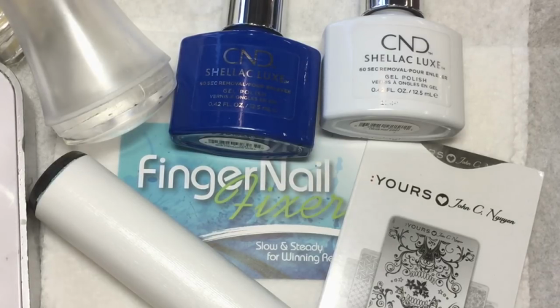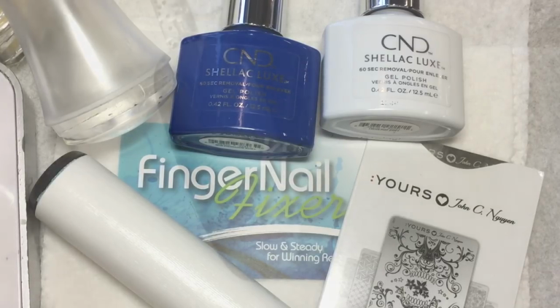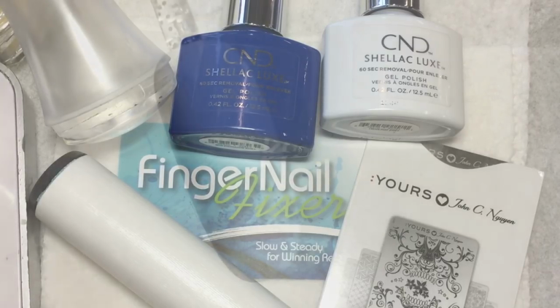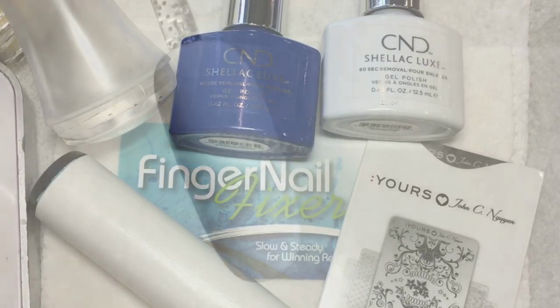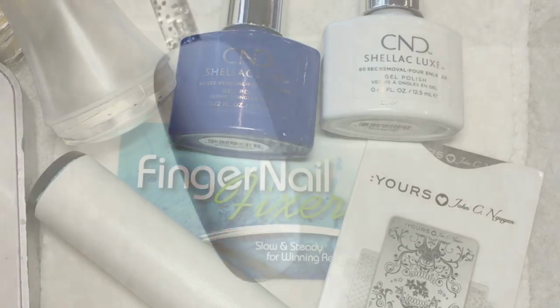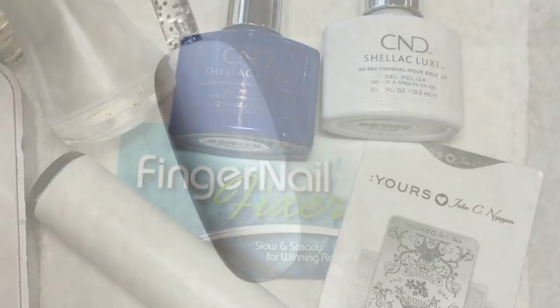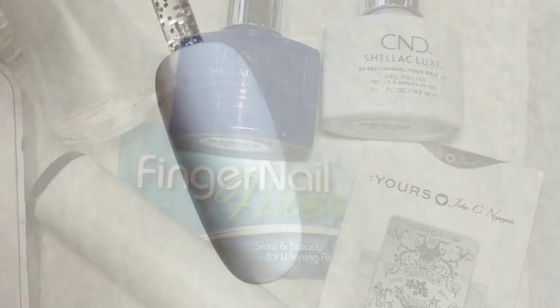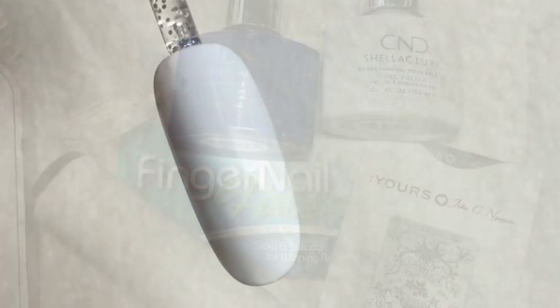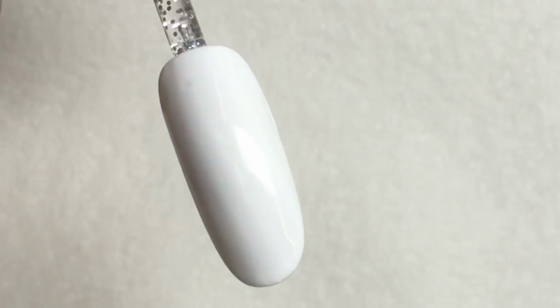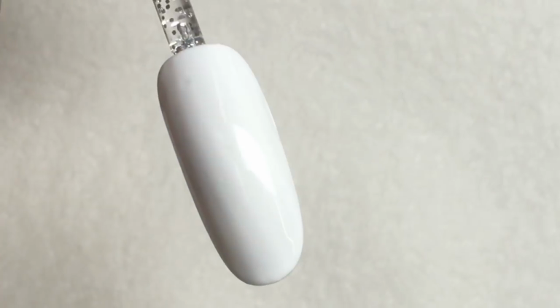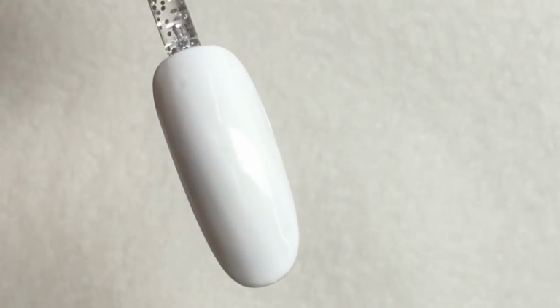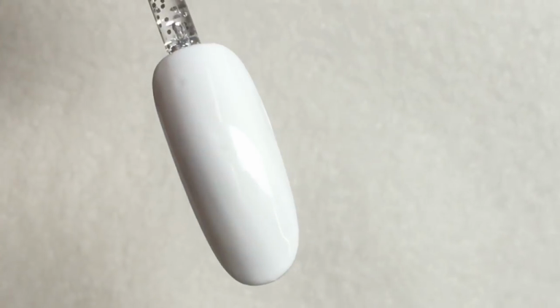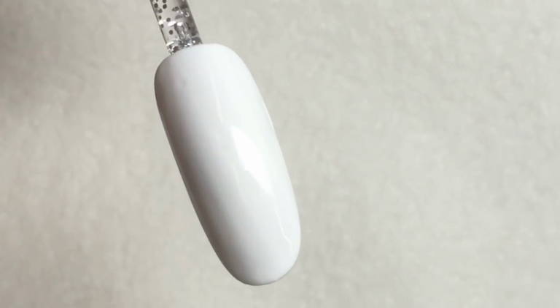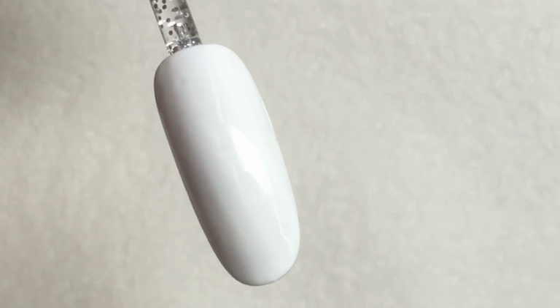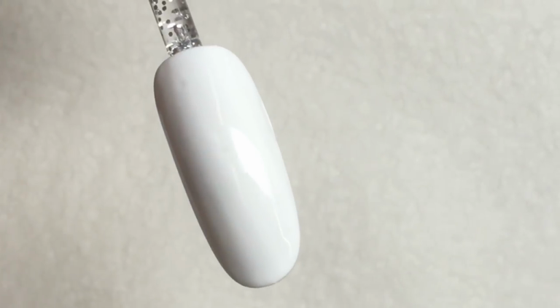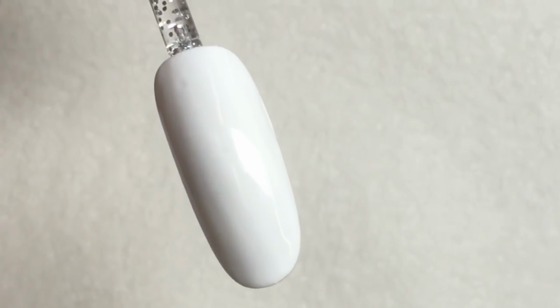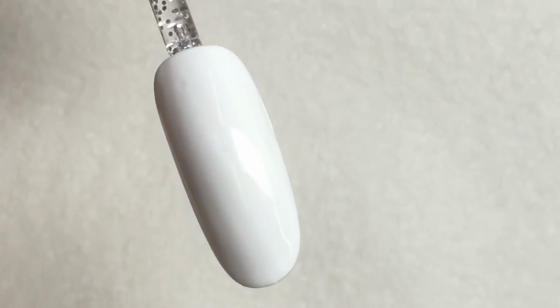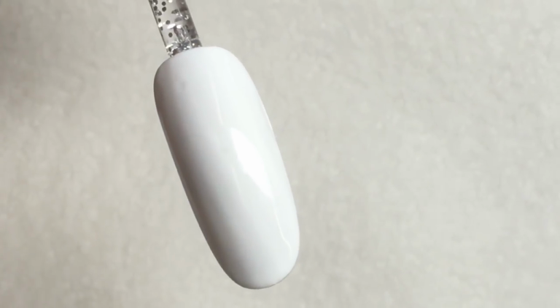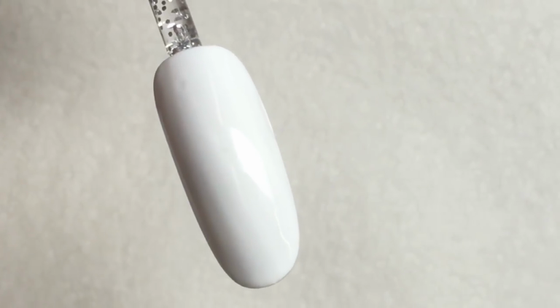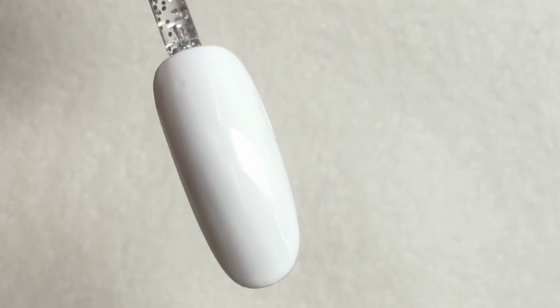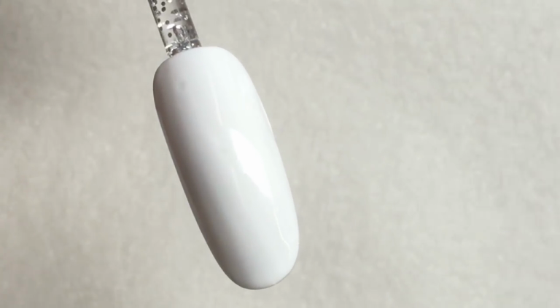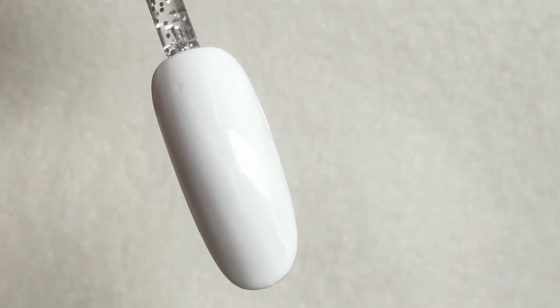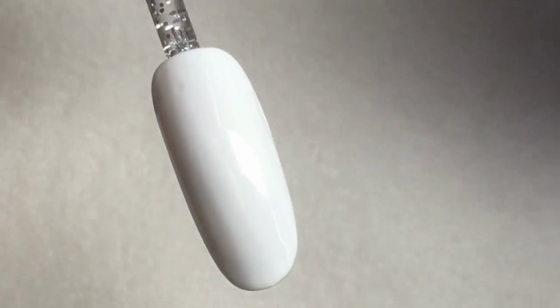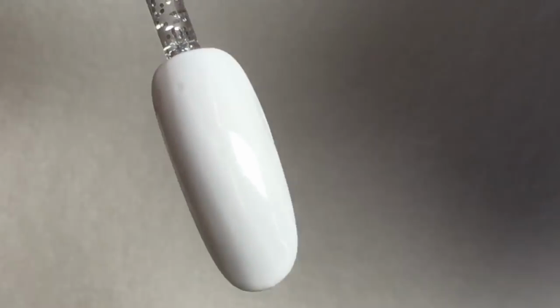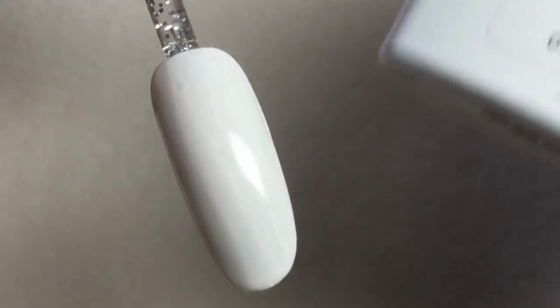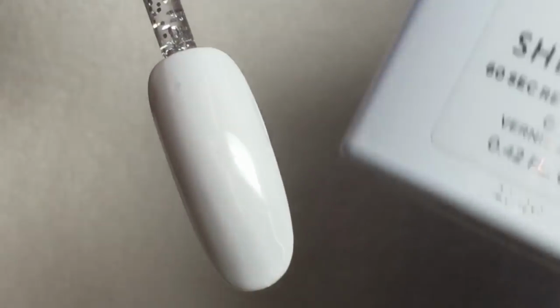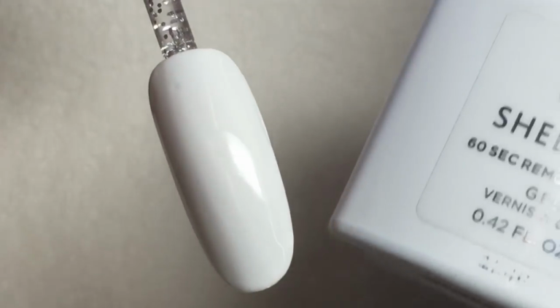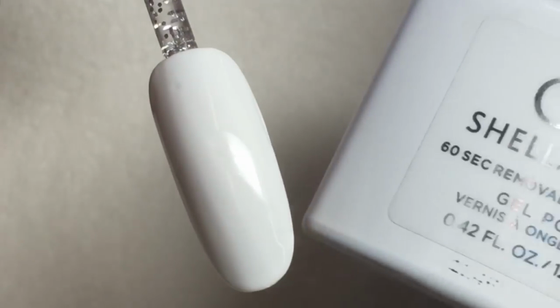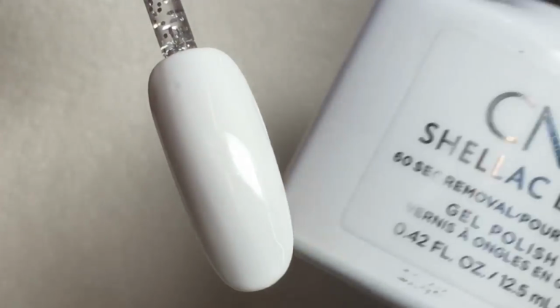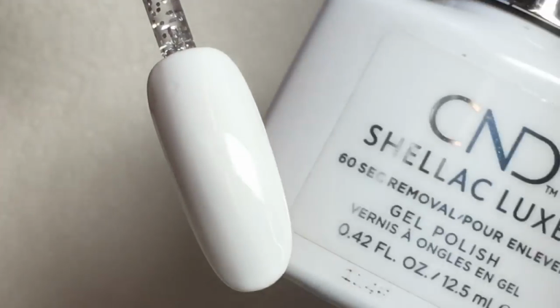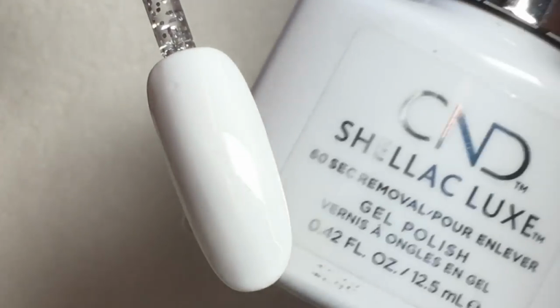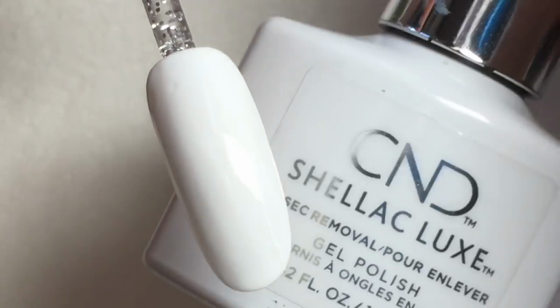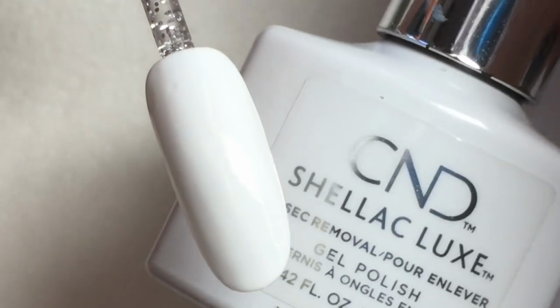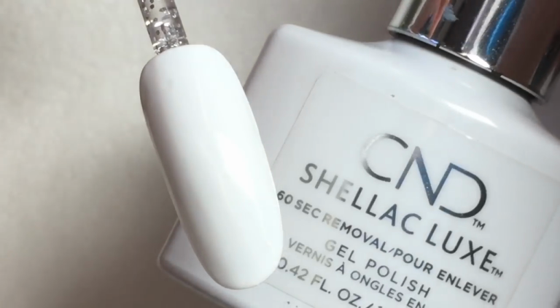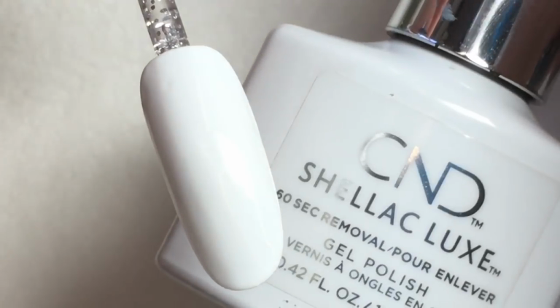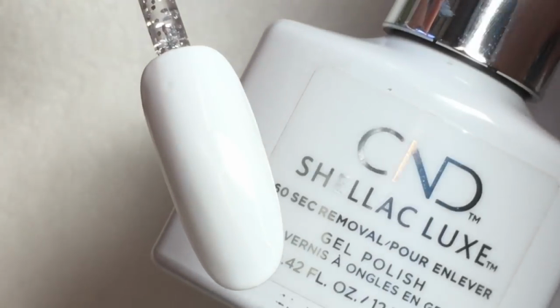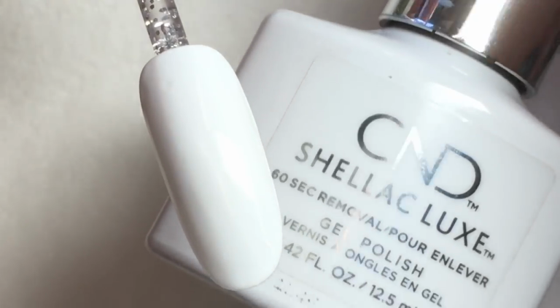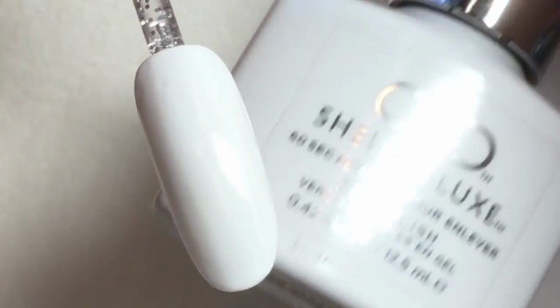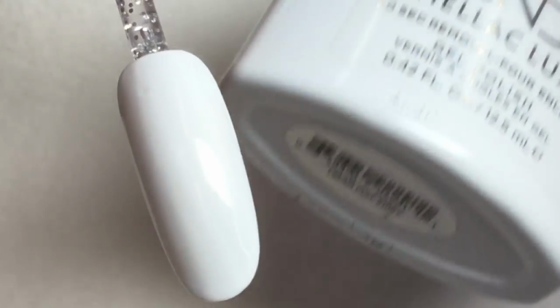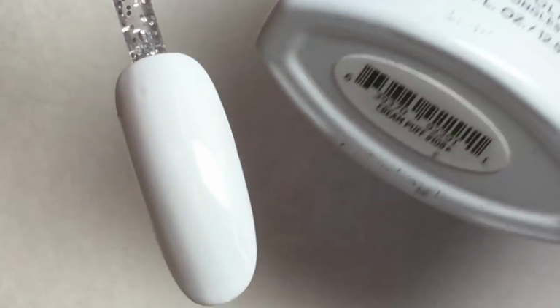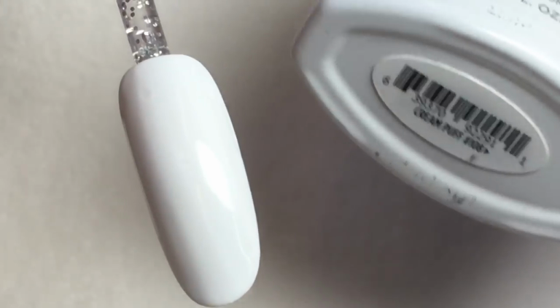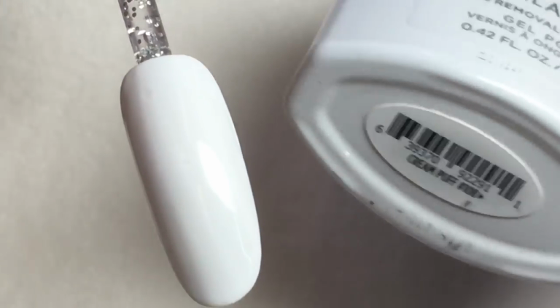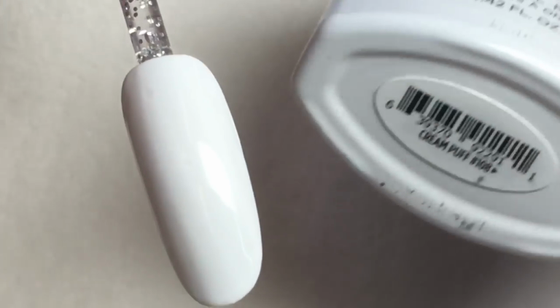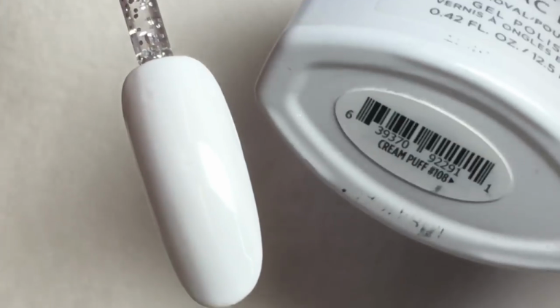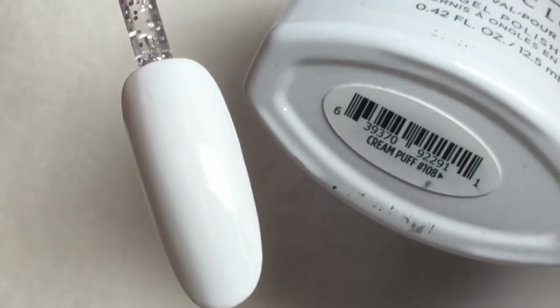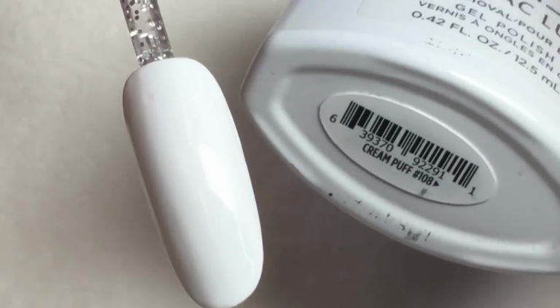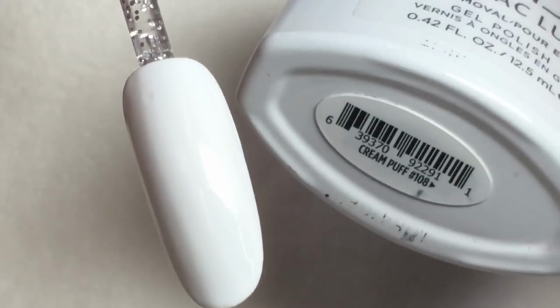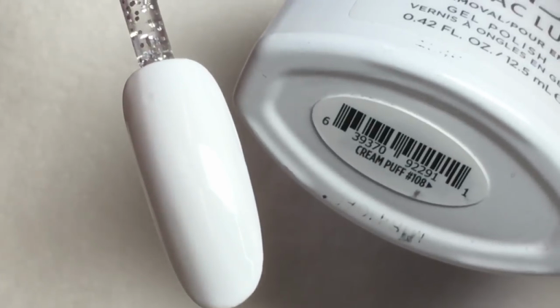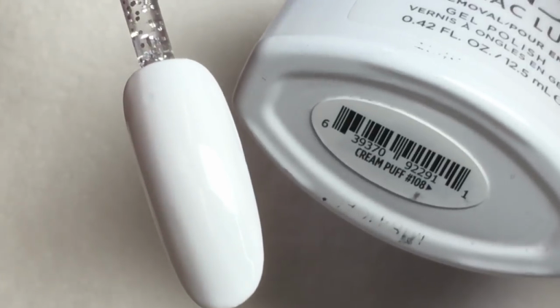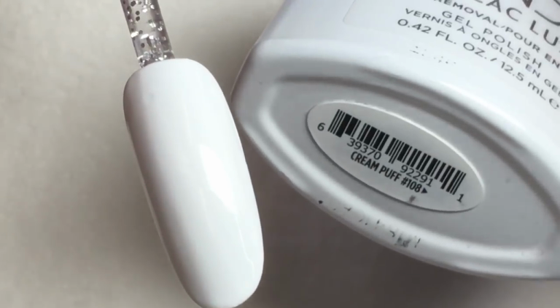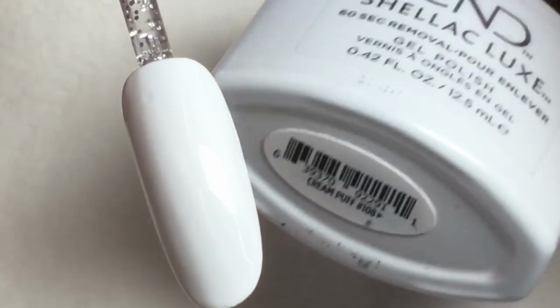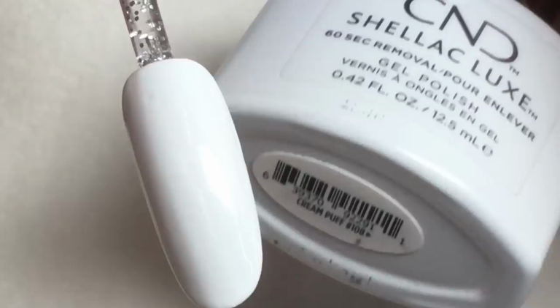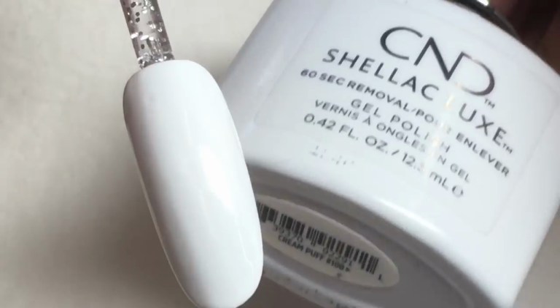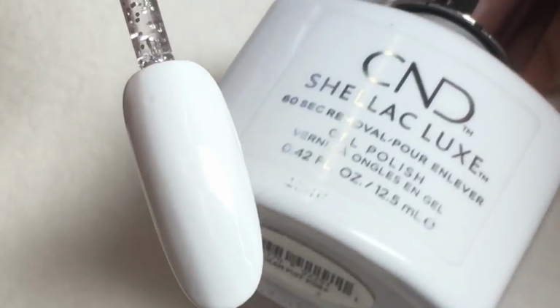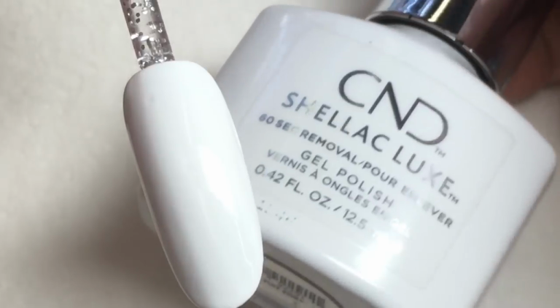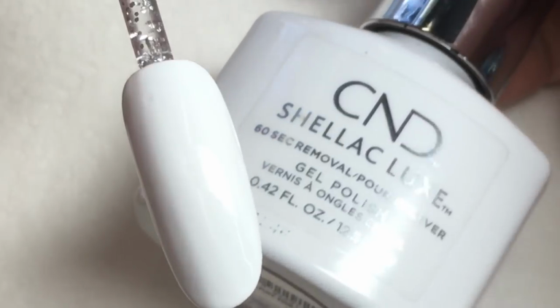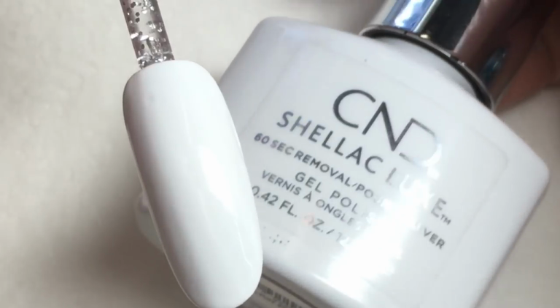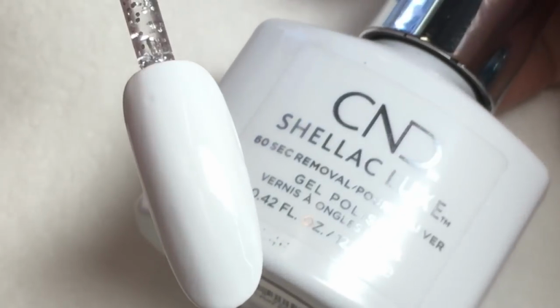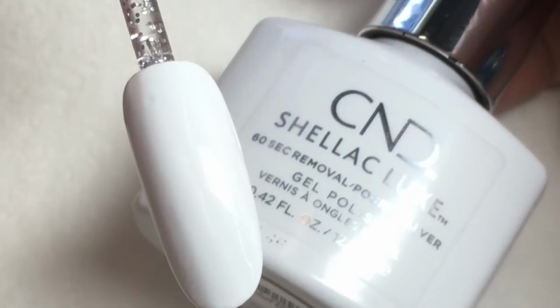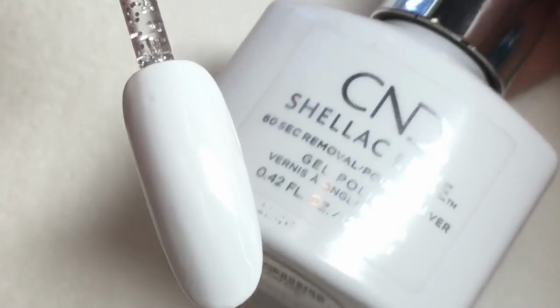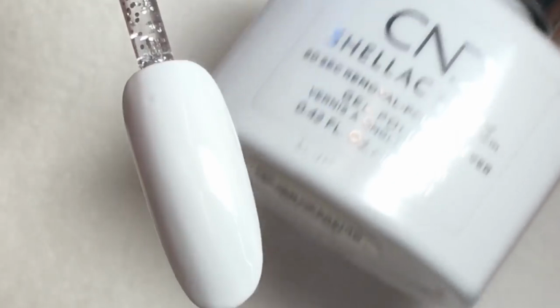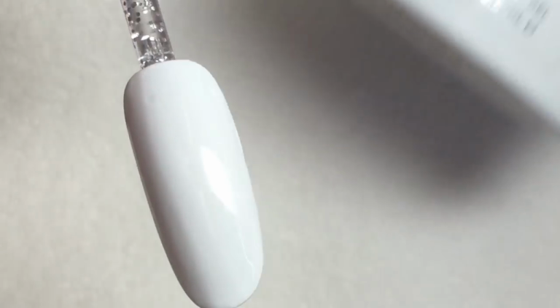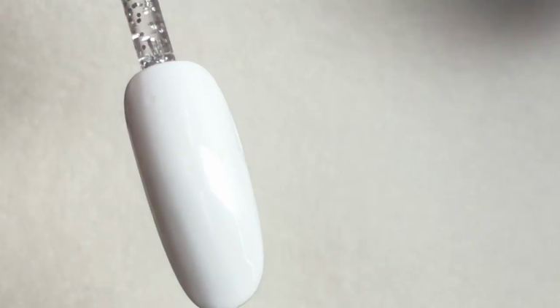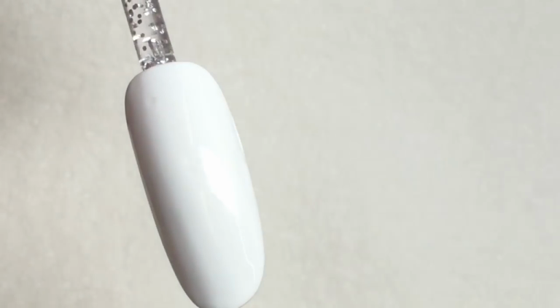Start off with two layers of your favorite white gel polish and make sure that each layer has been cured.